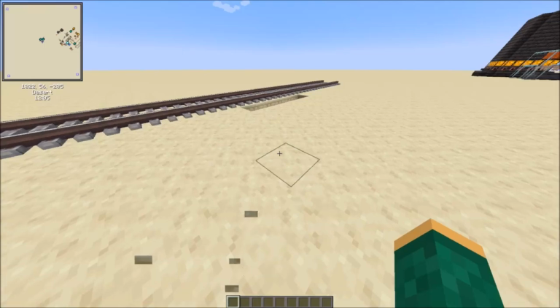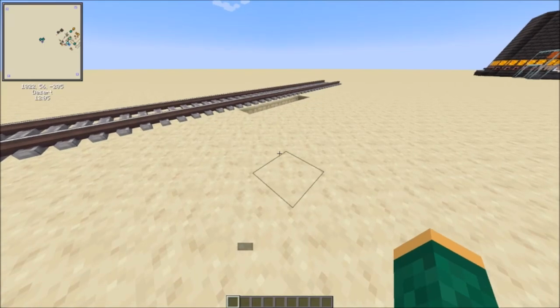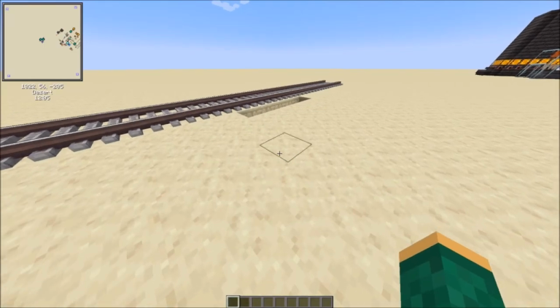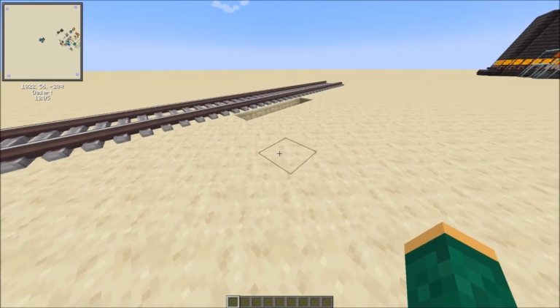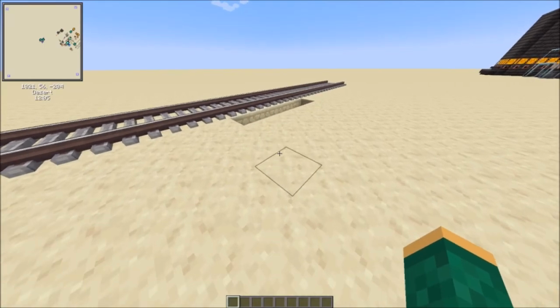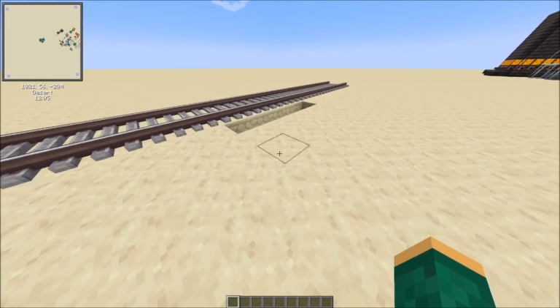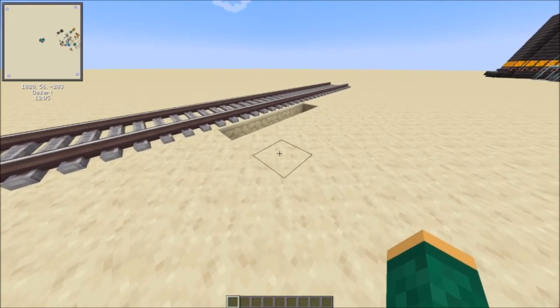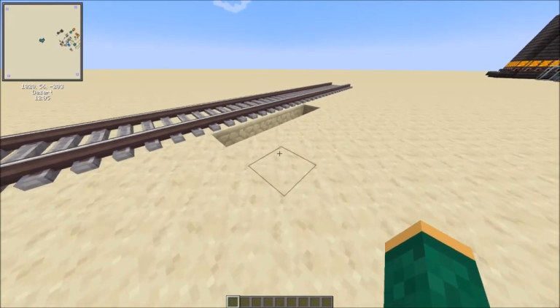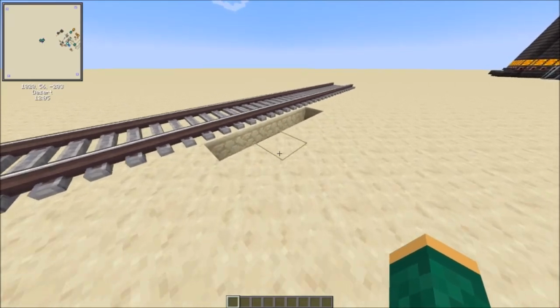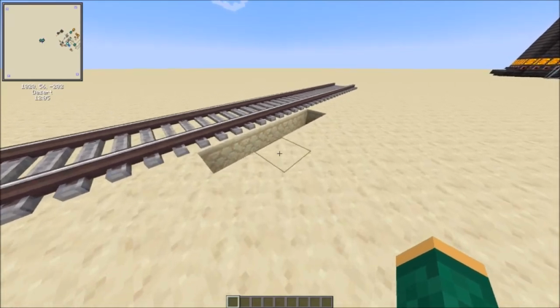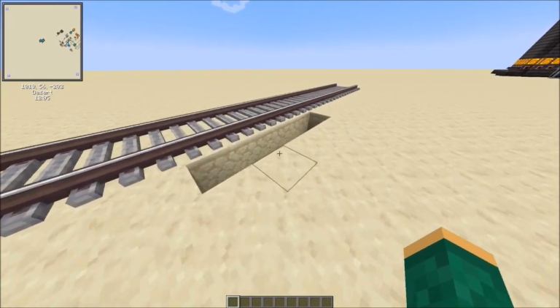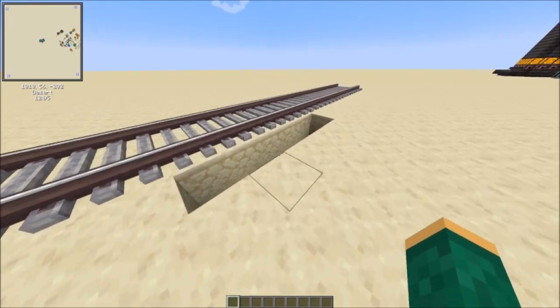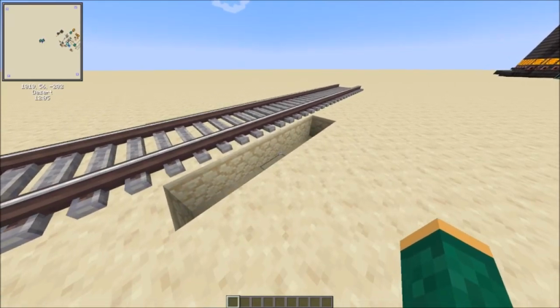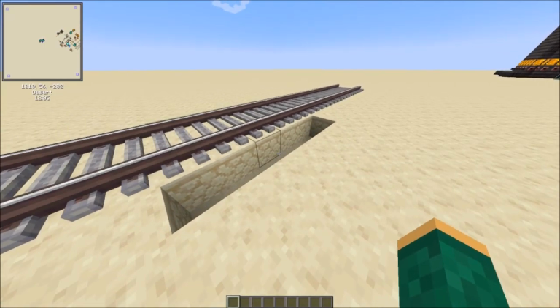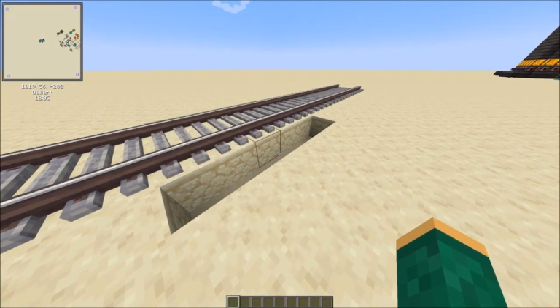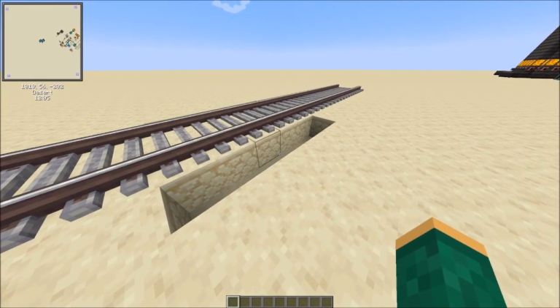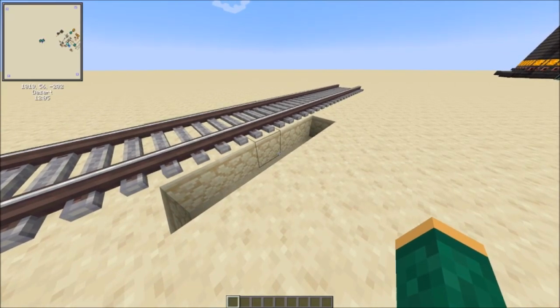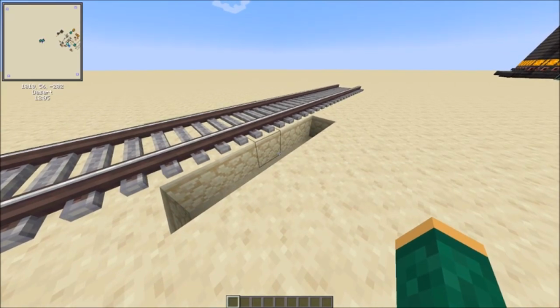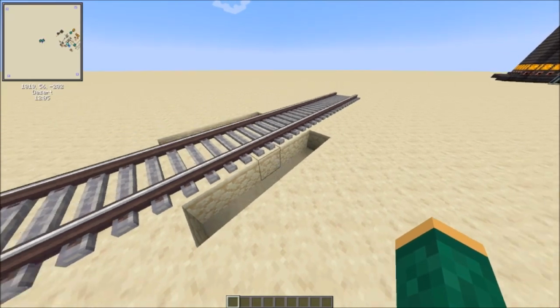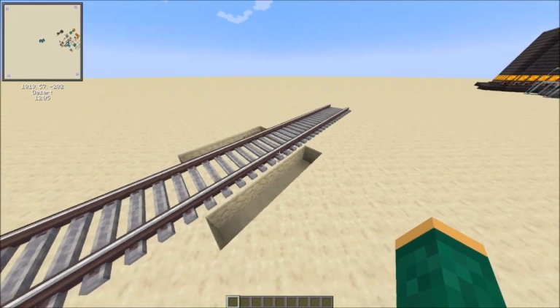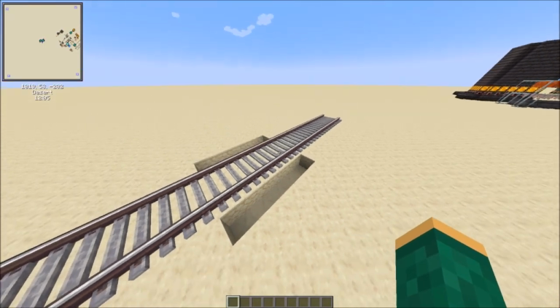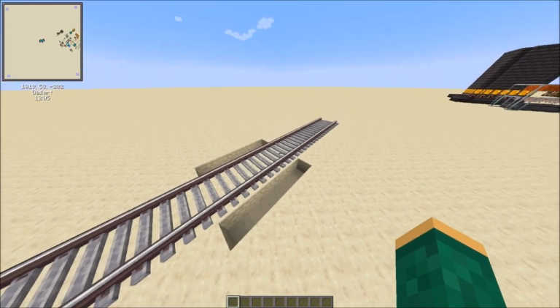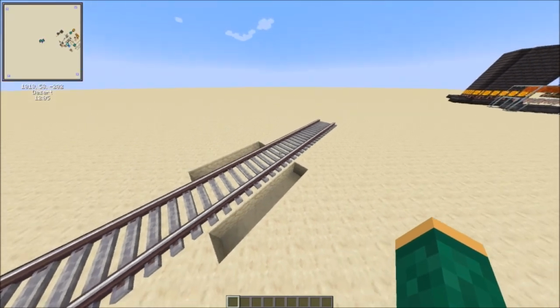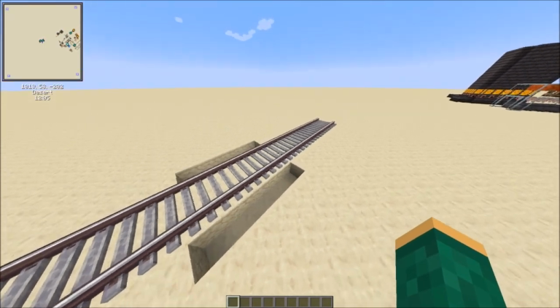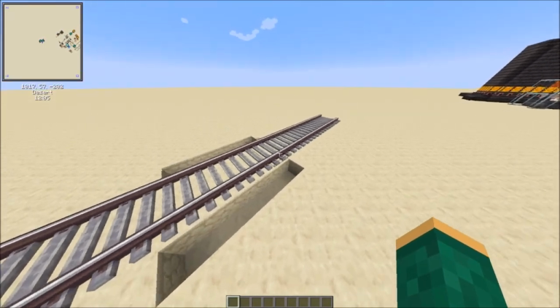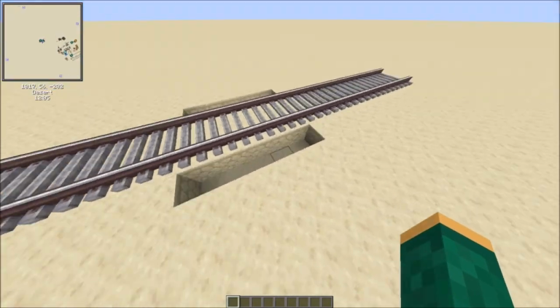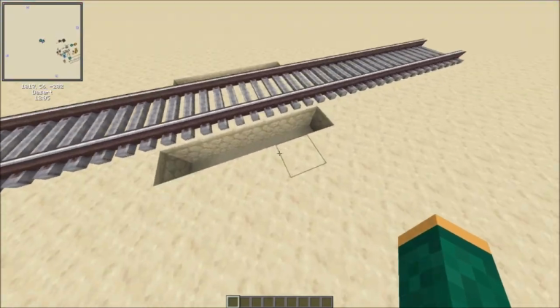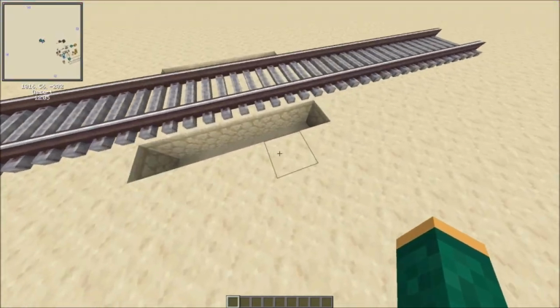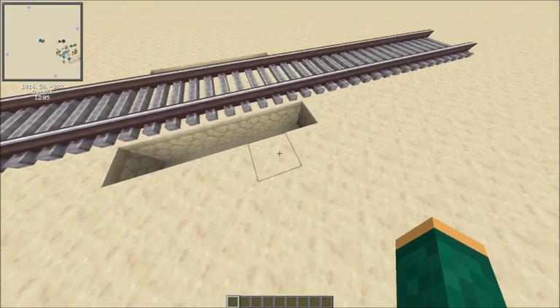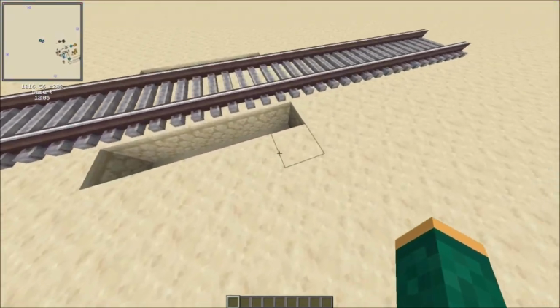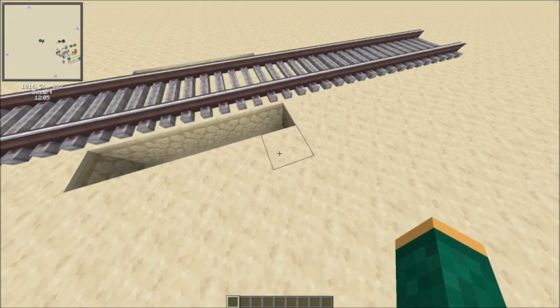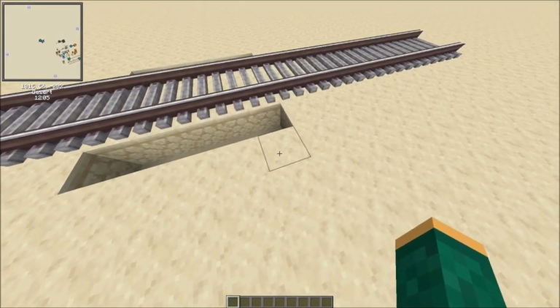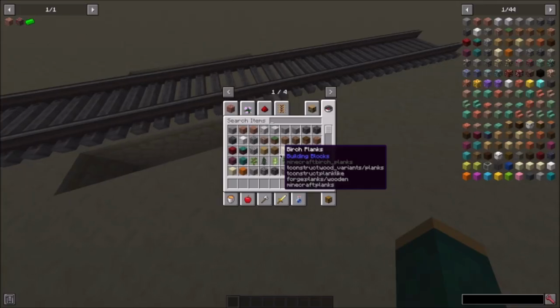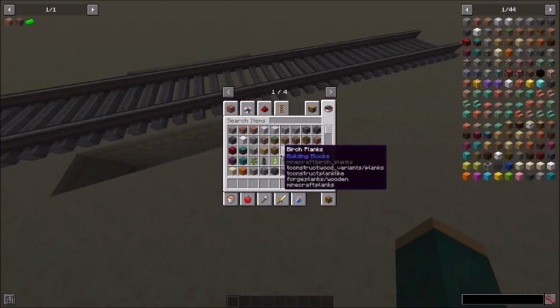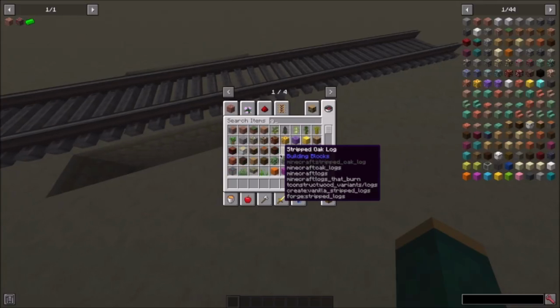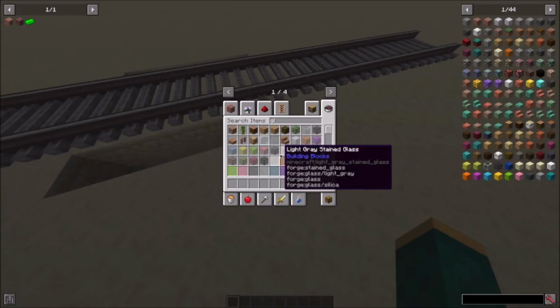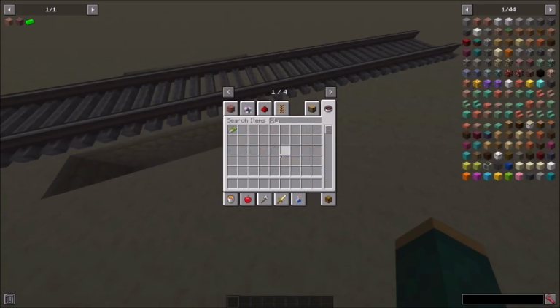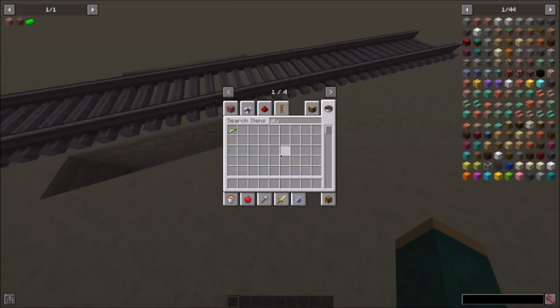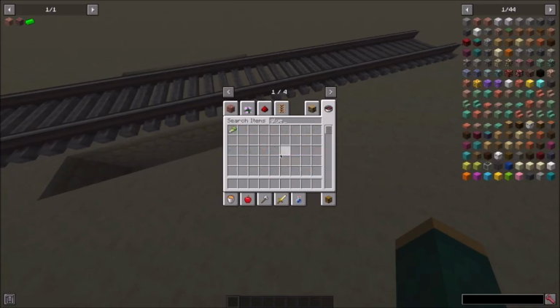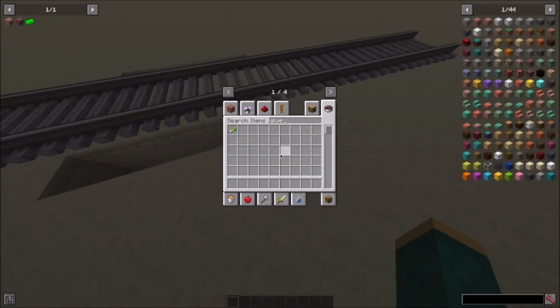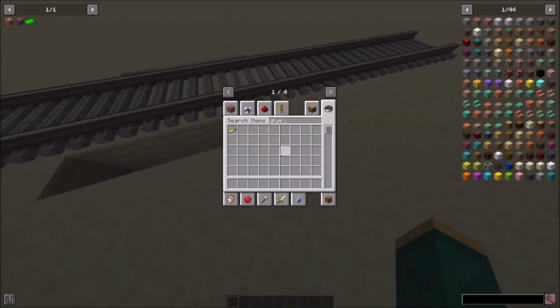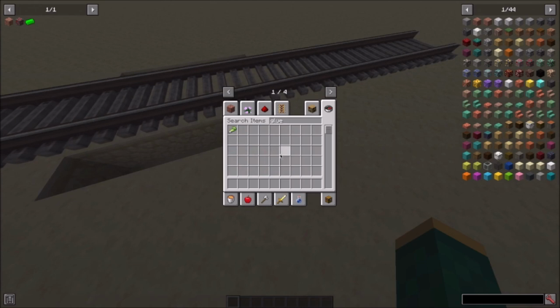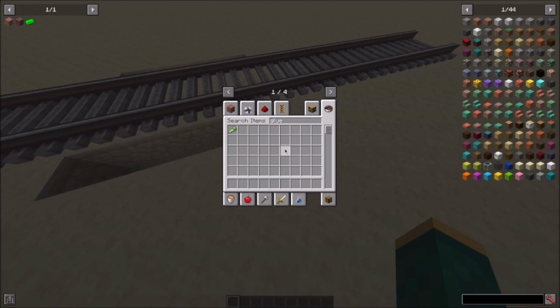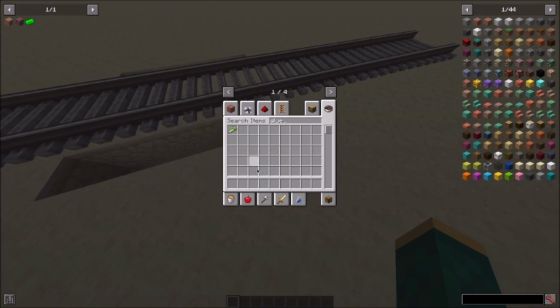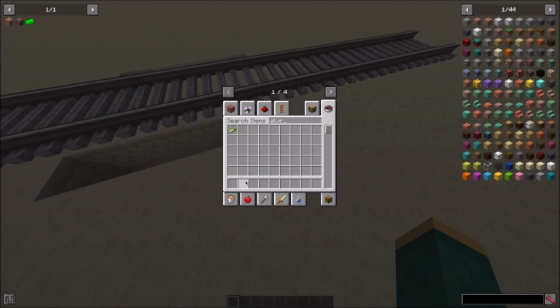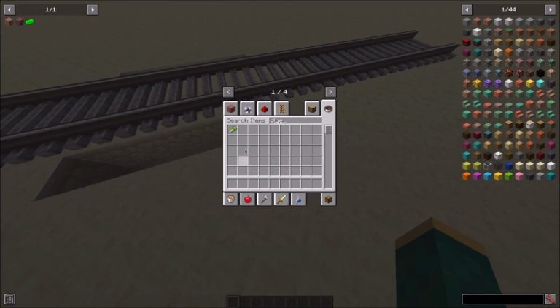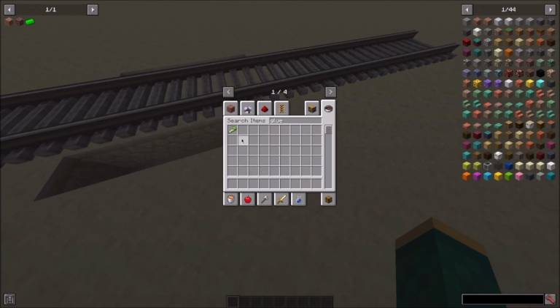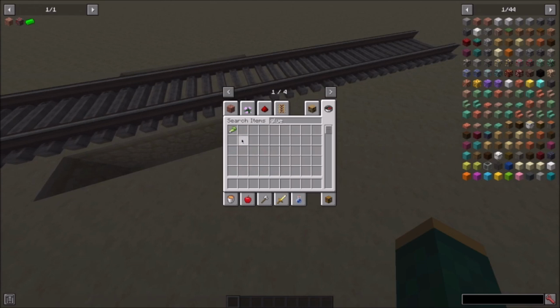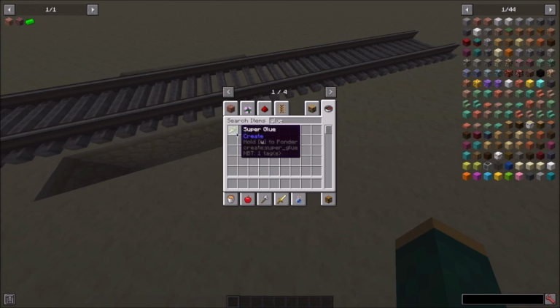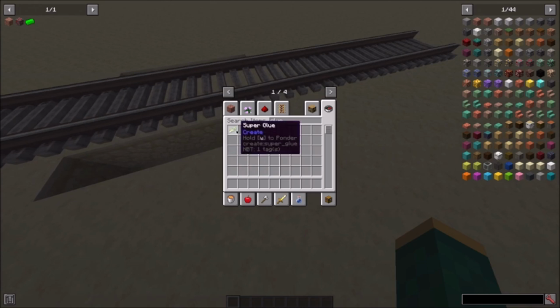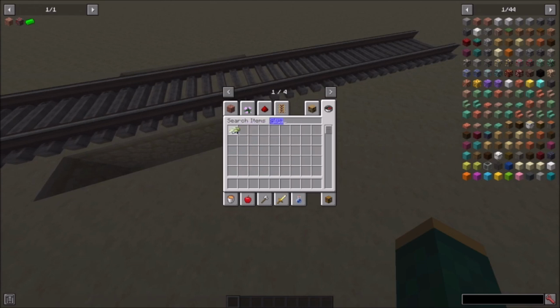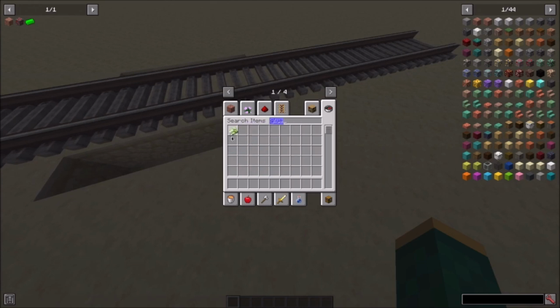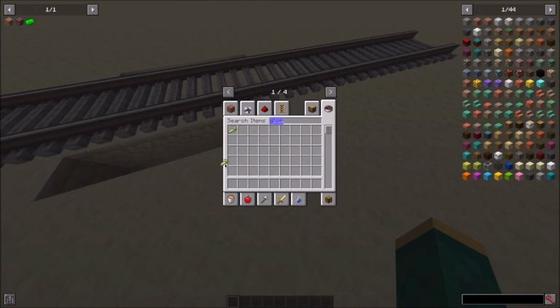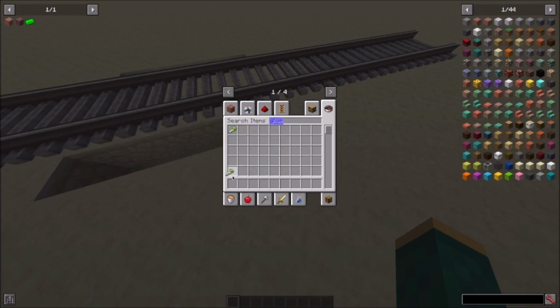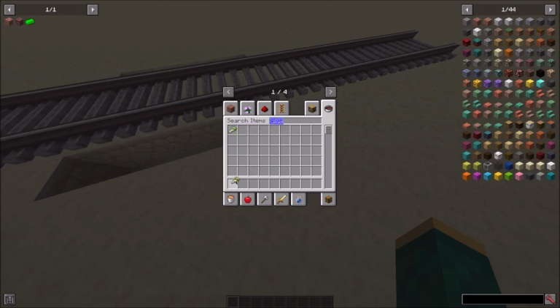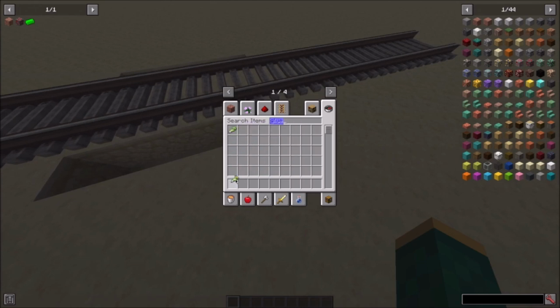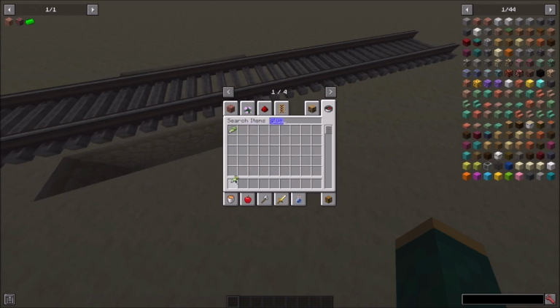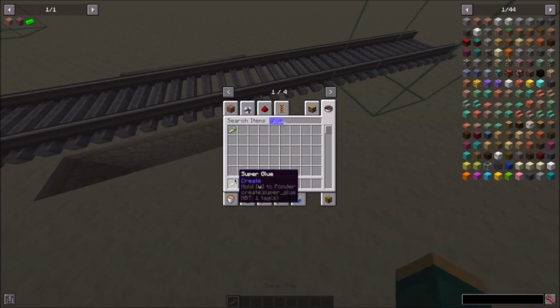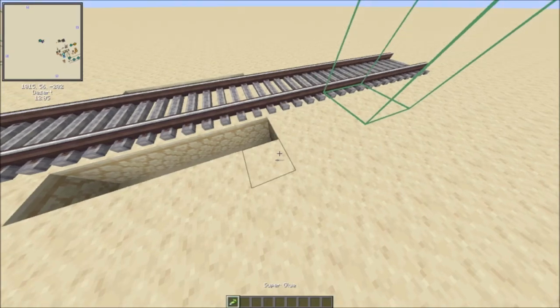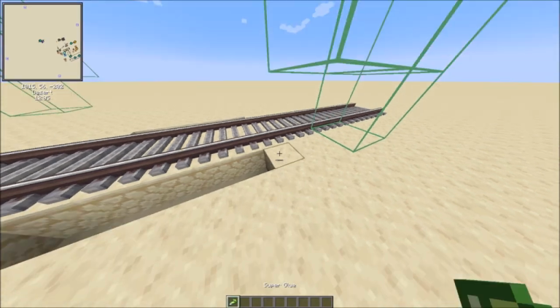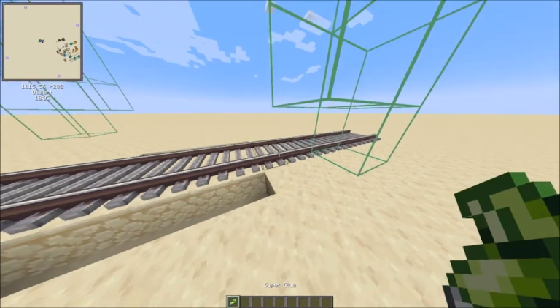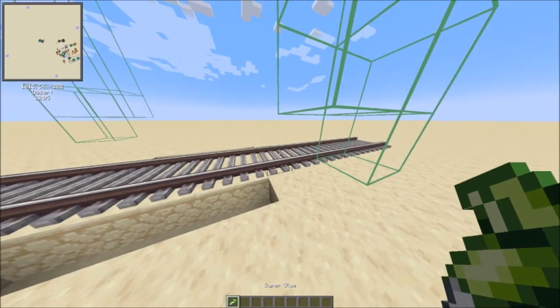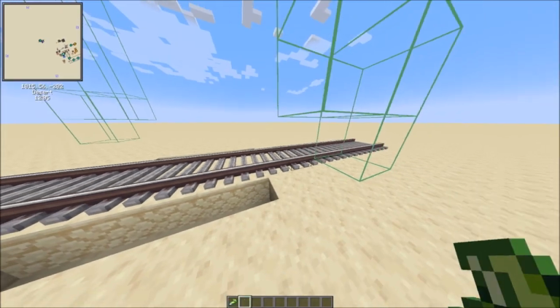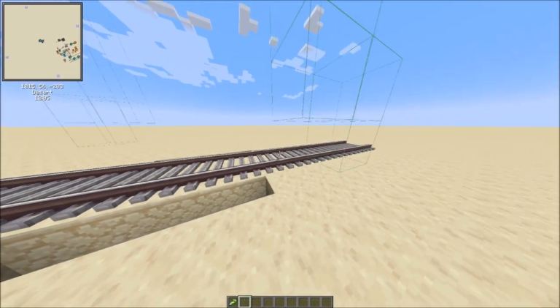Hello YouTube. This is going to be a tutorial on how to make a railroad crossing. I forgot to clear out some glue from the previous attempt.